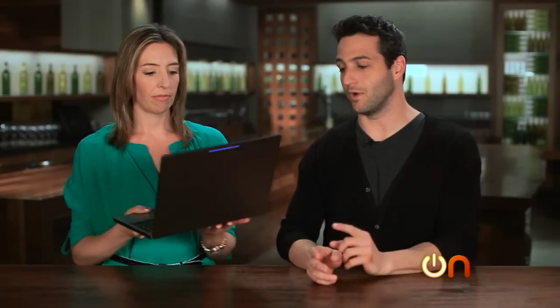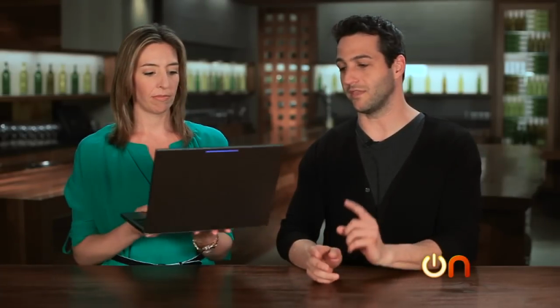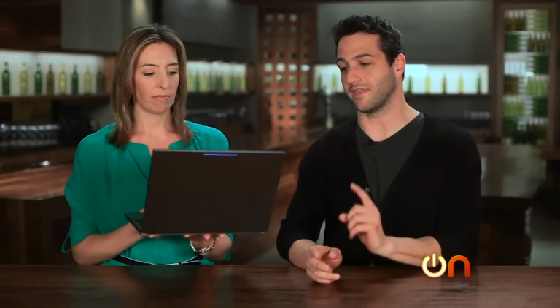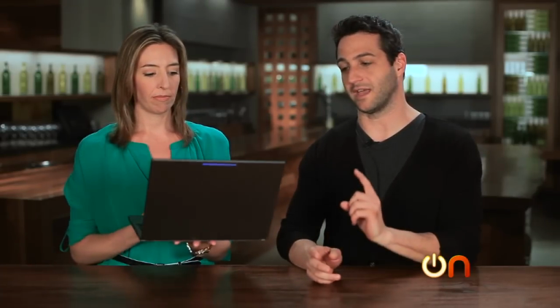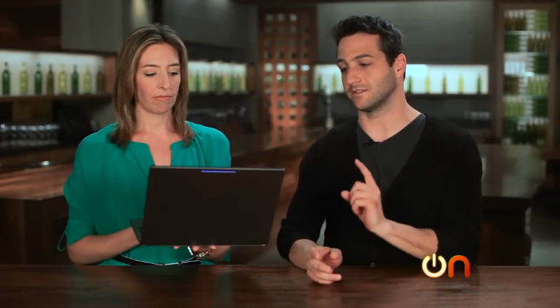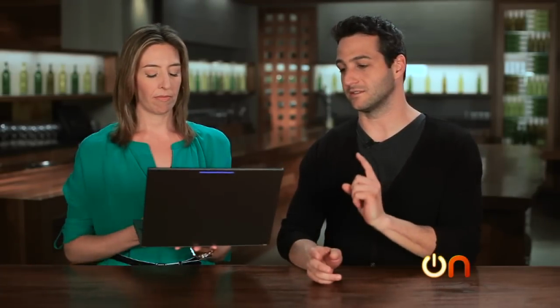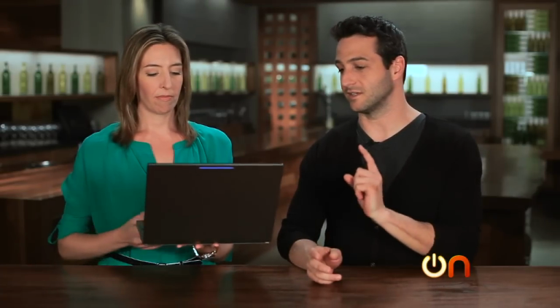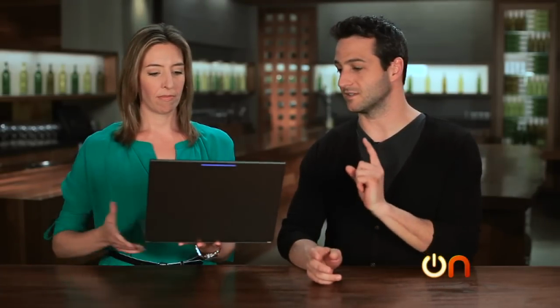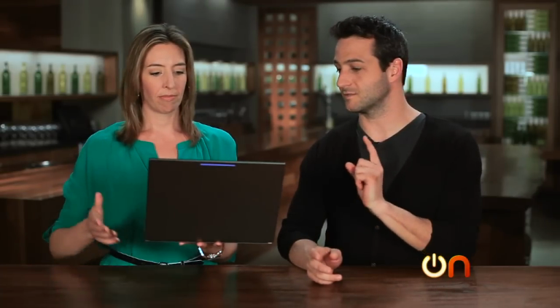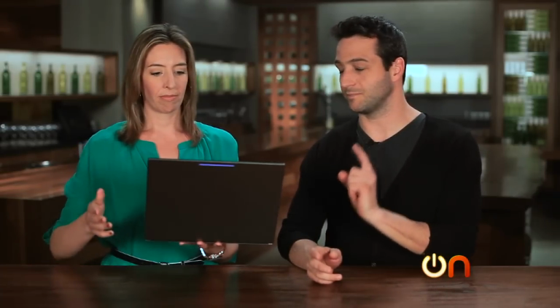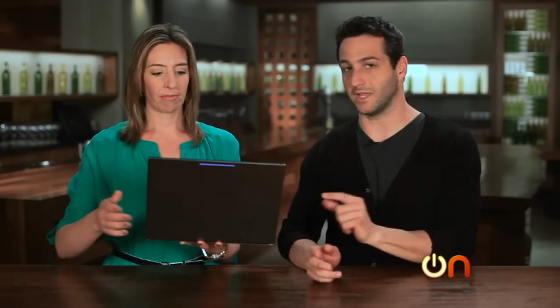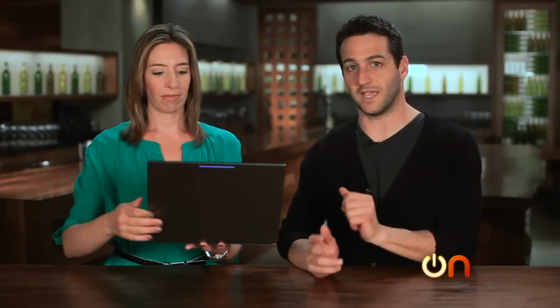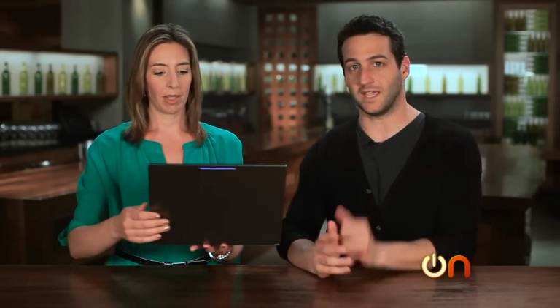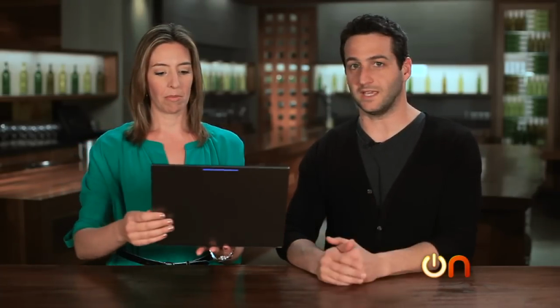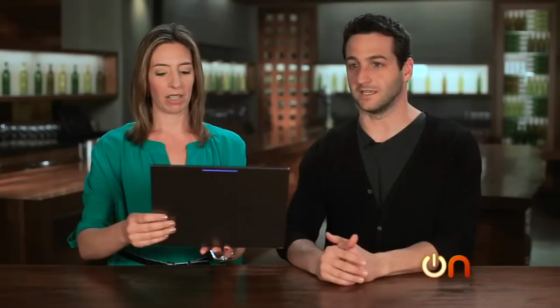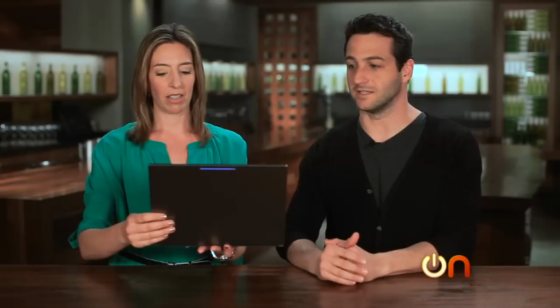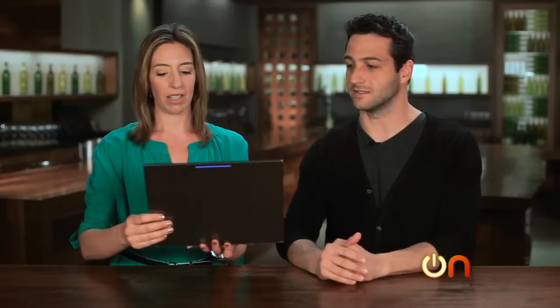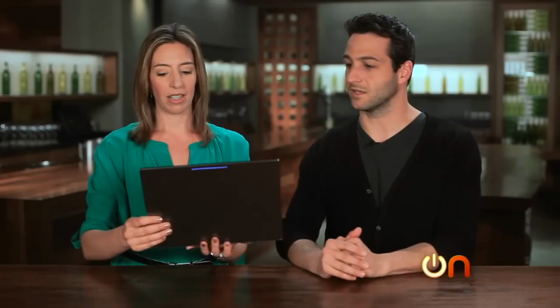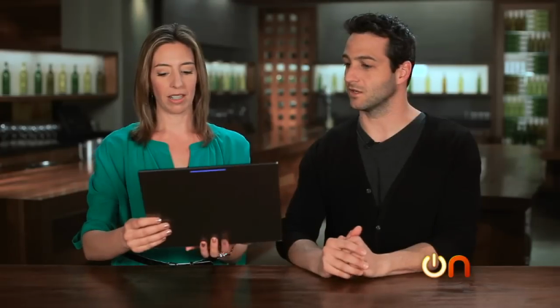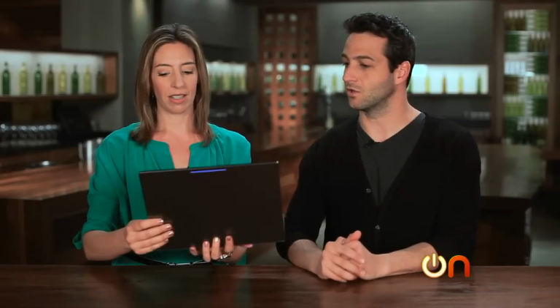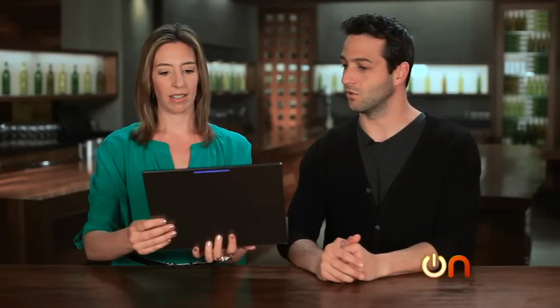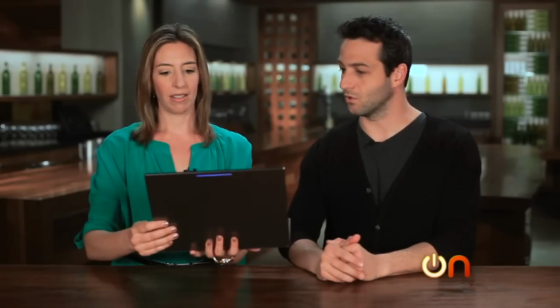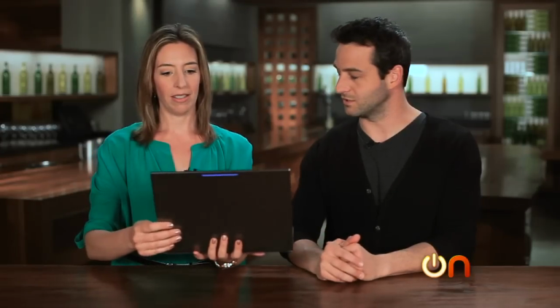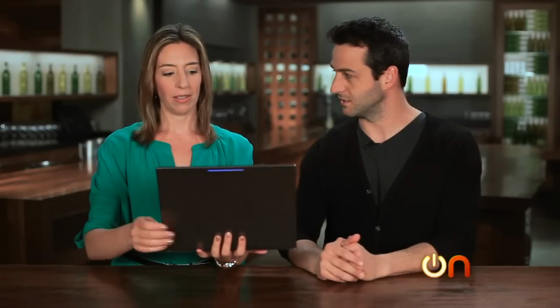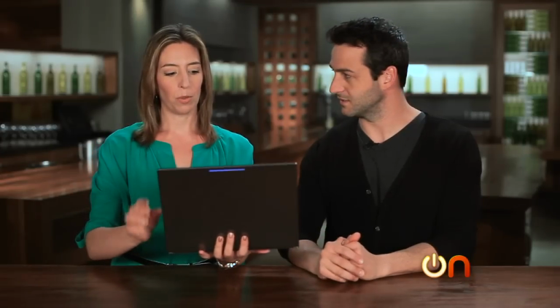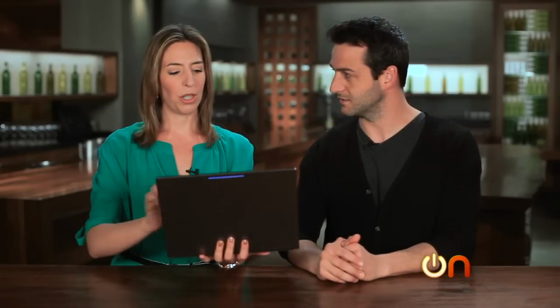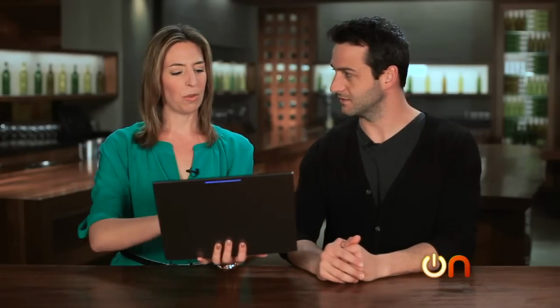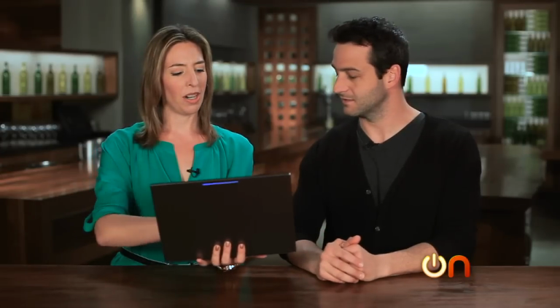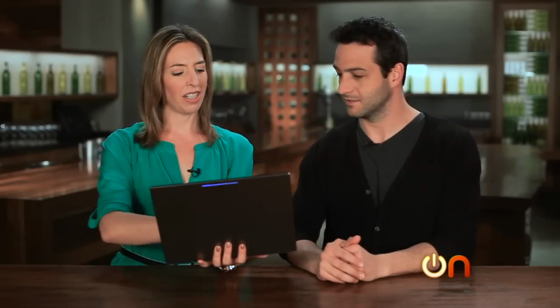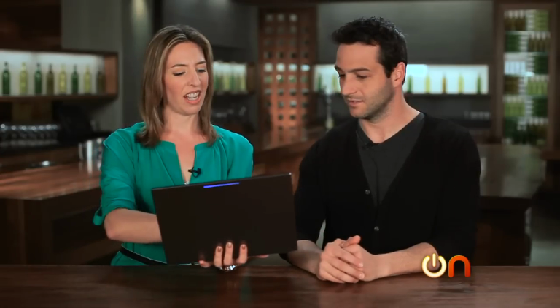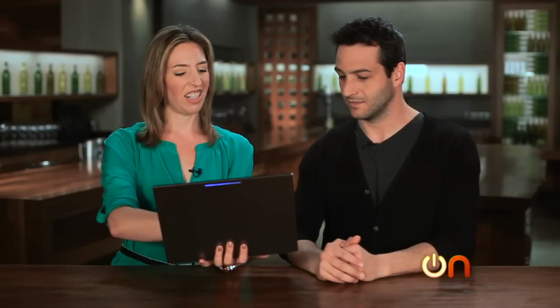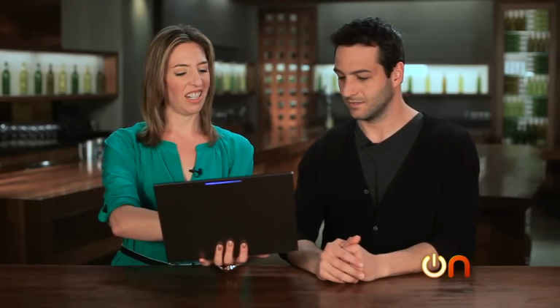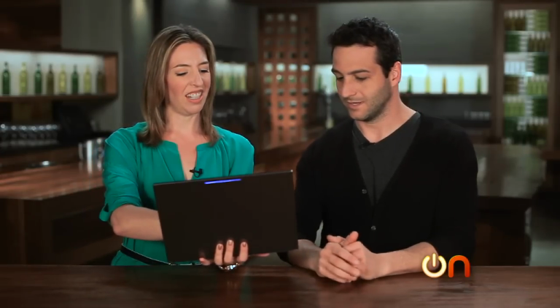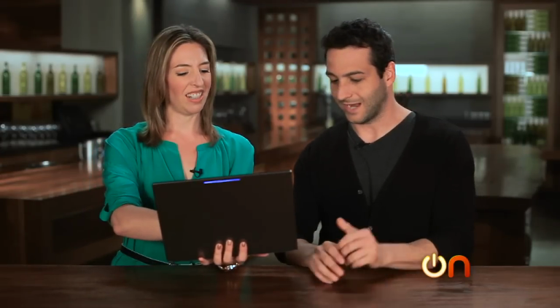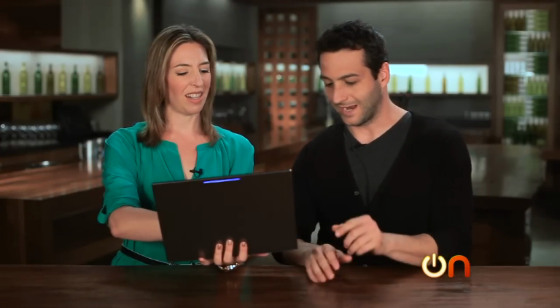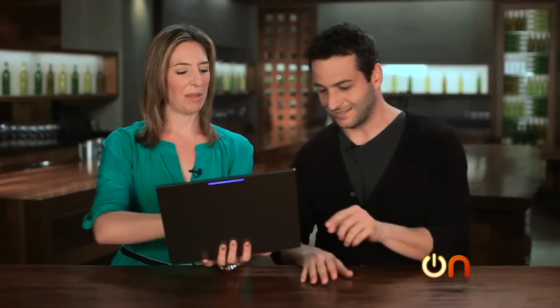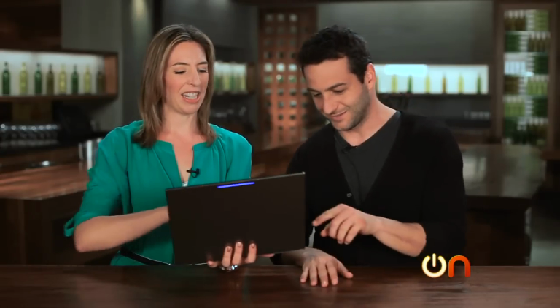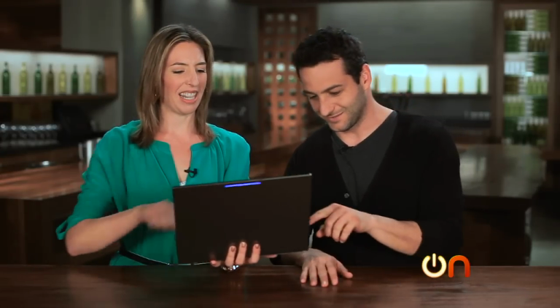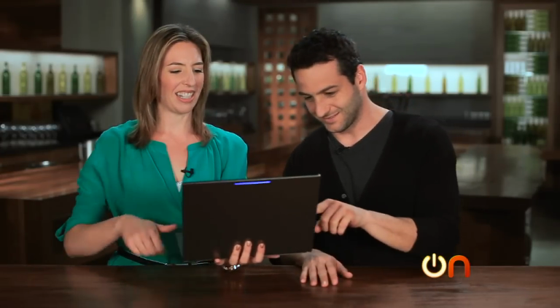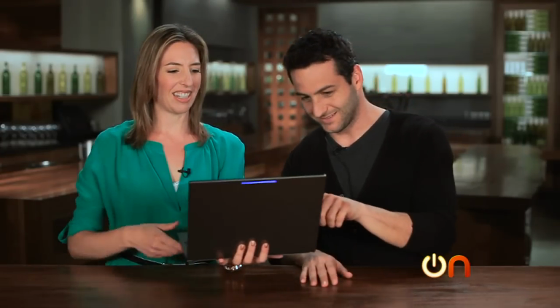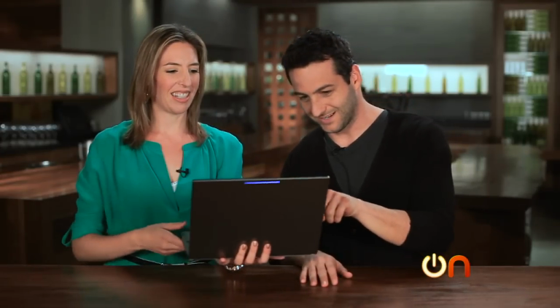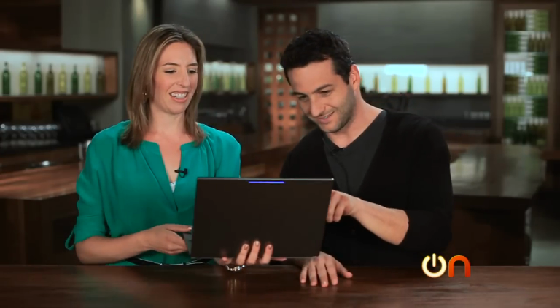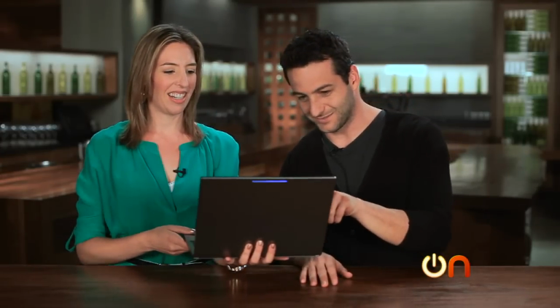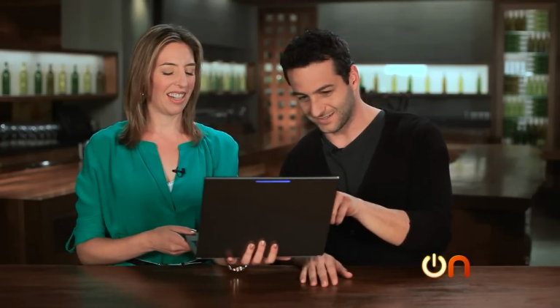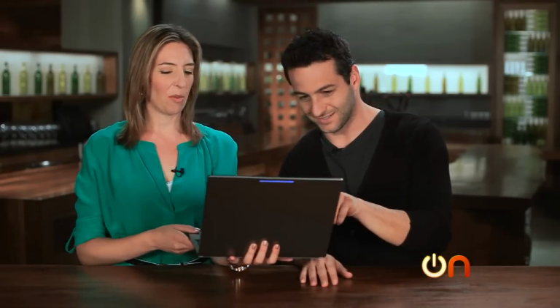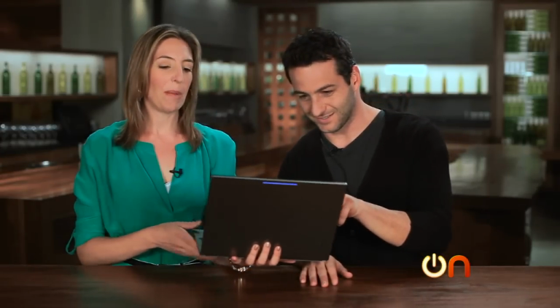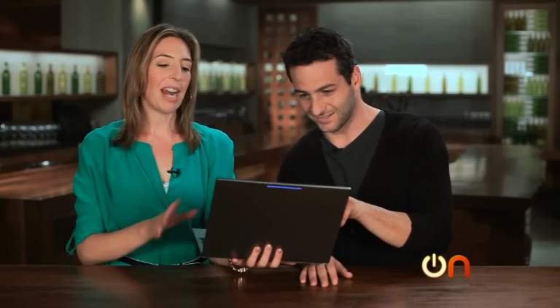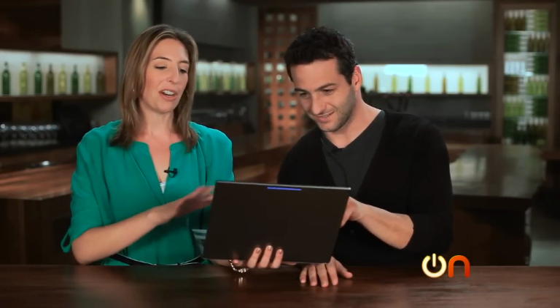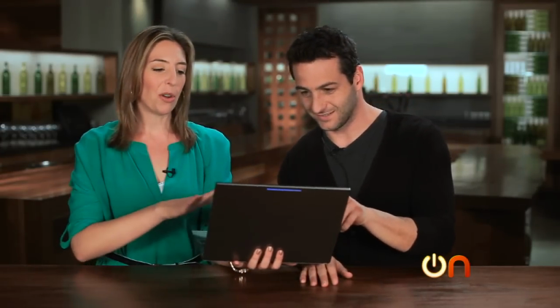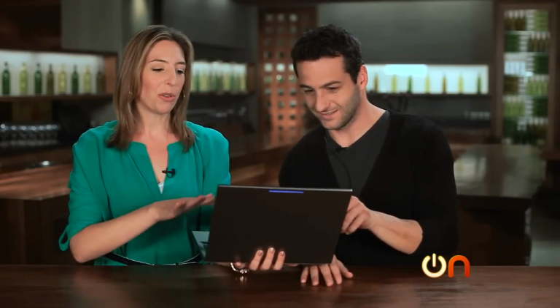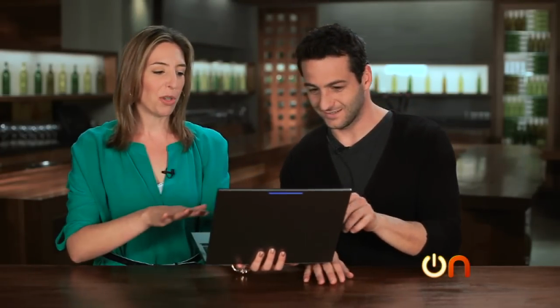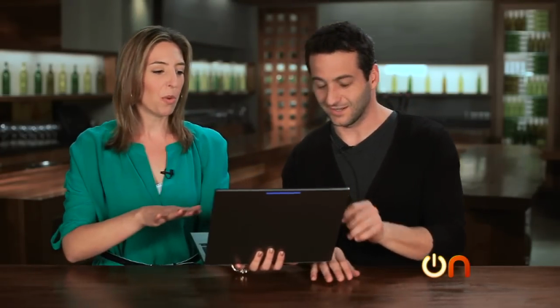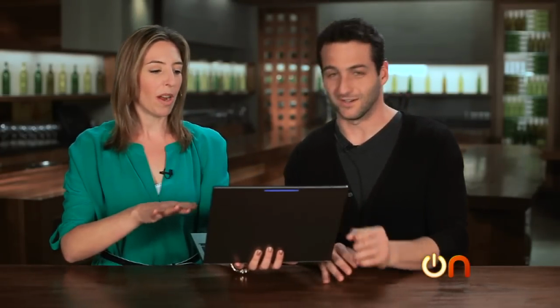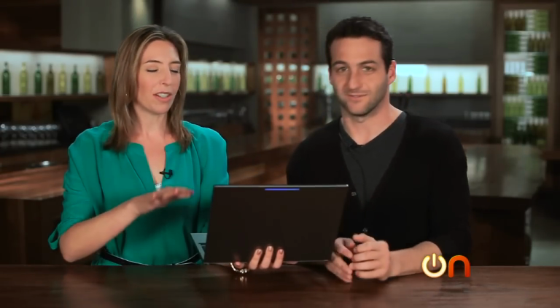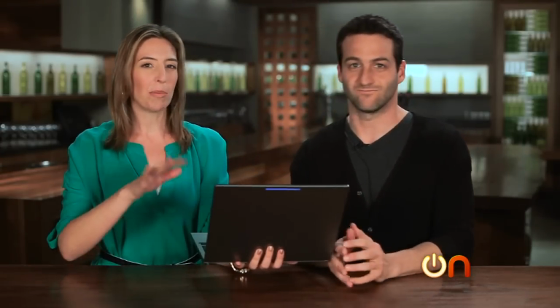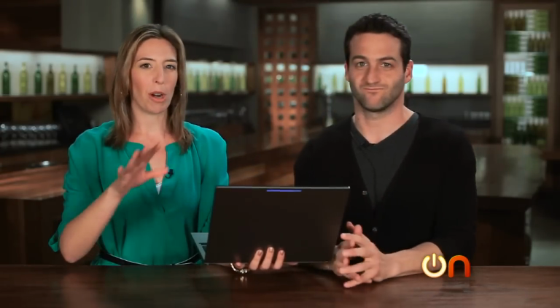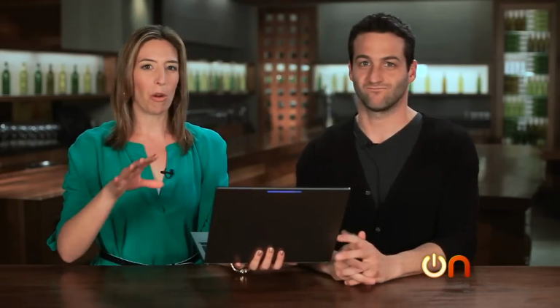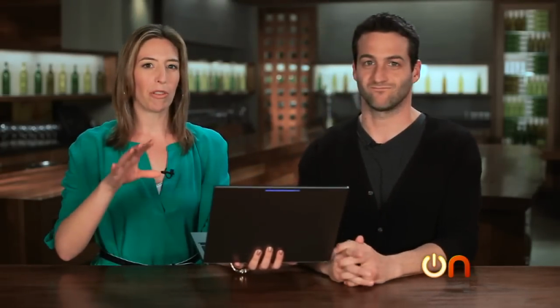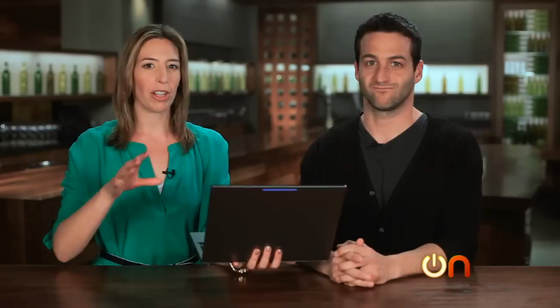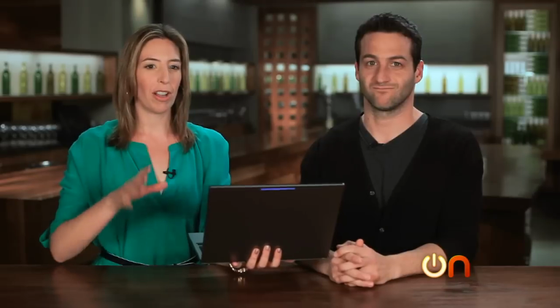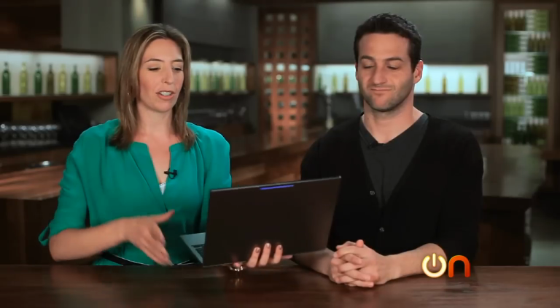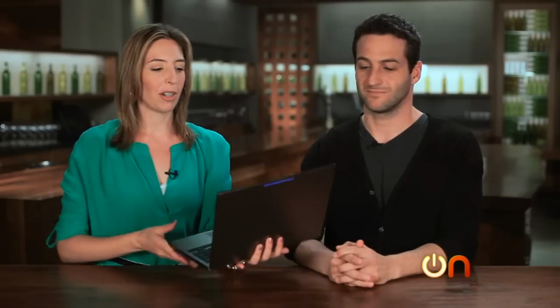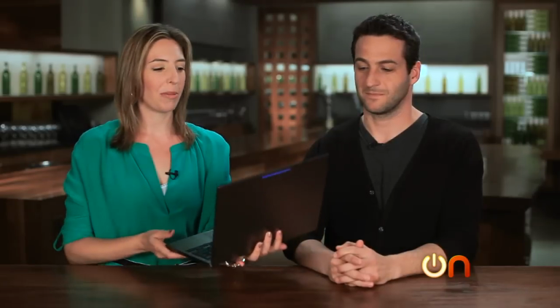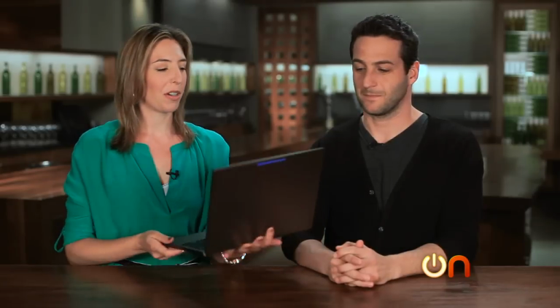That display is gorgeous. Would you want to touch it? I do want to touch it. Well, over the long term, you know, you've got this beautiful display.